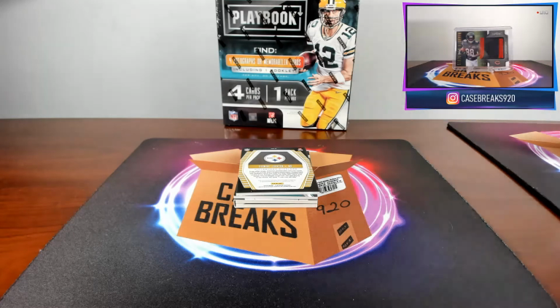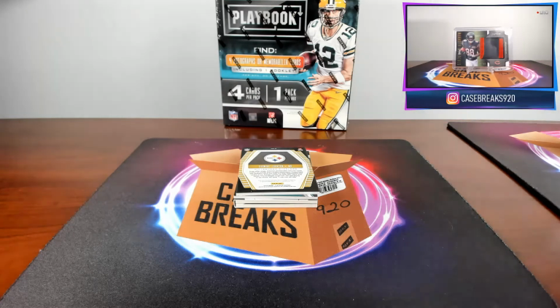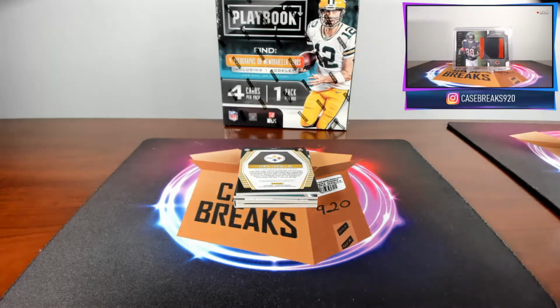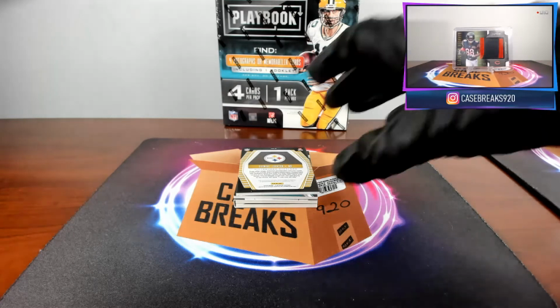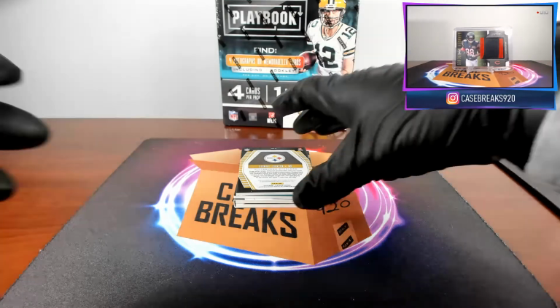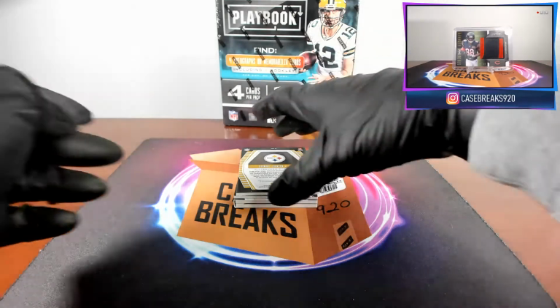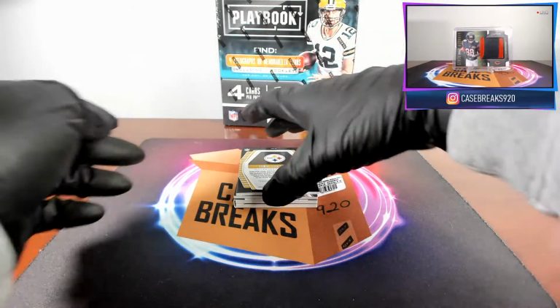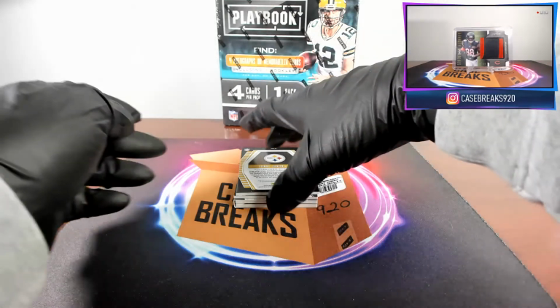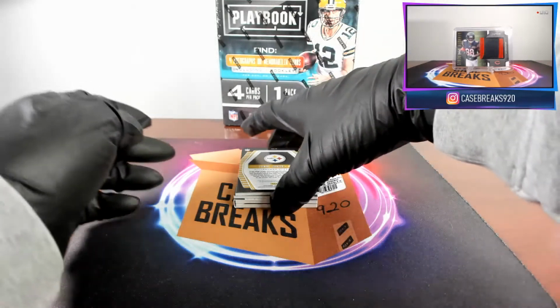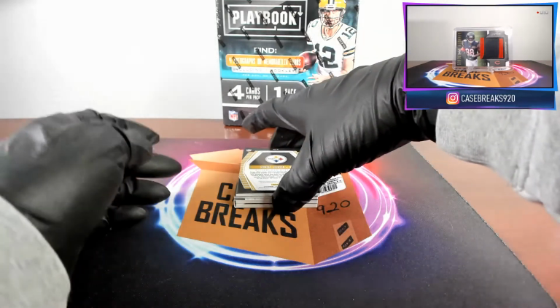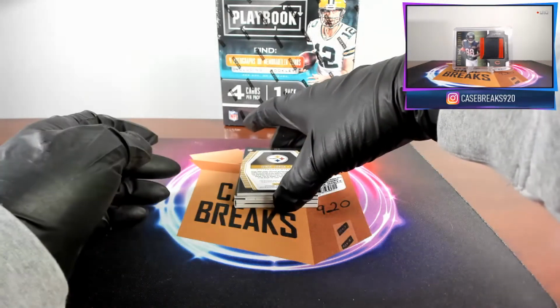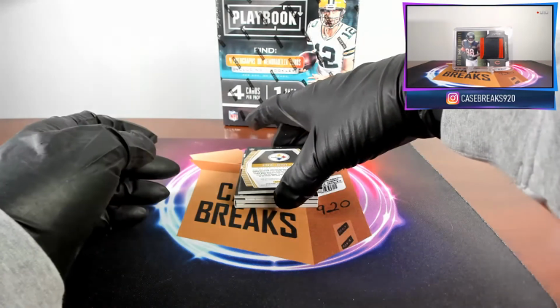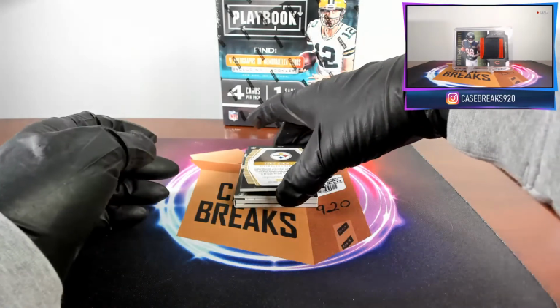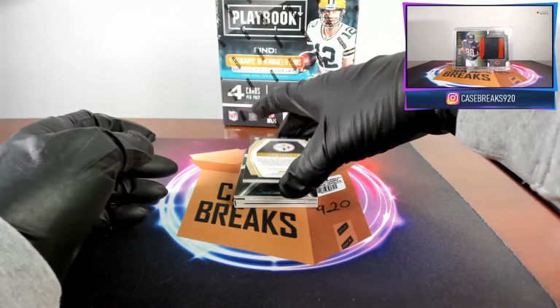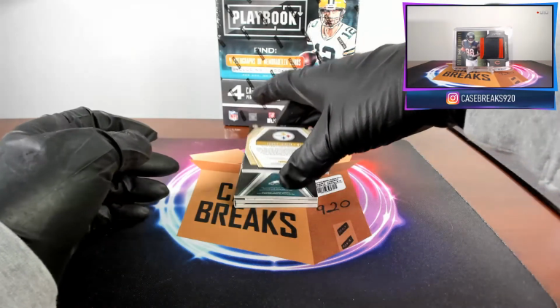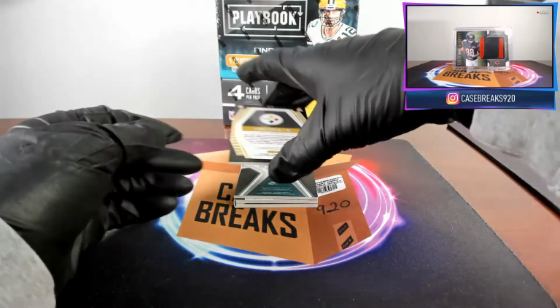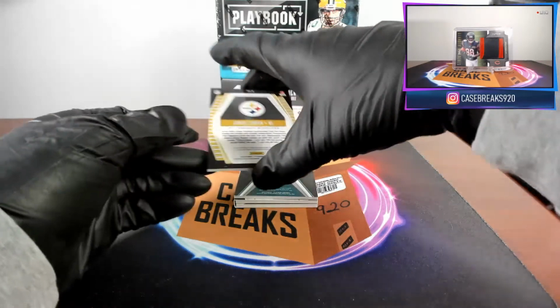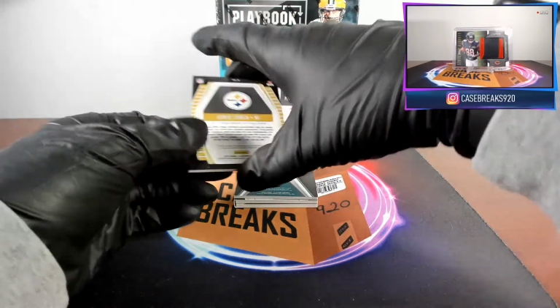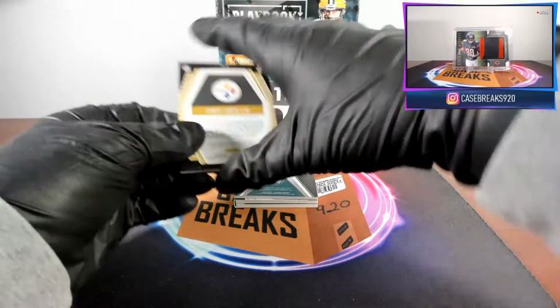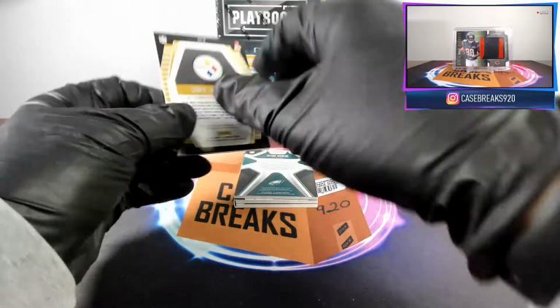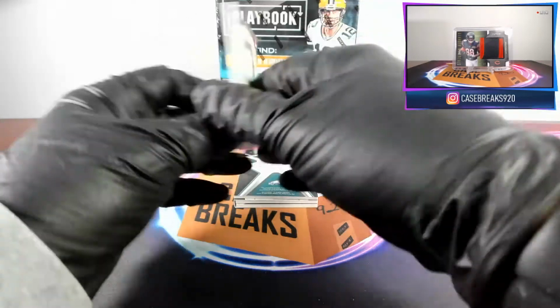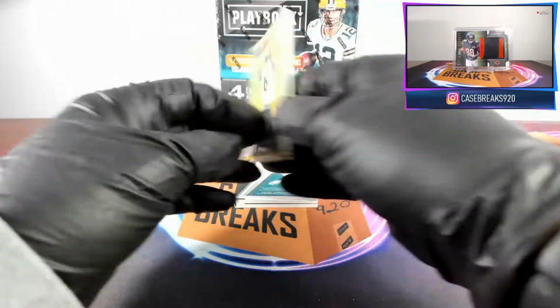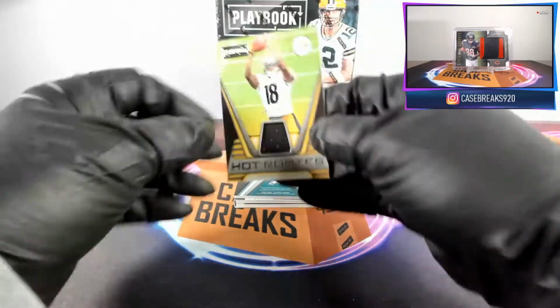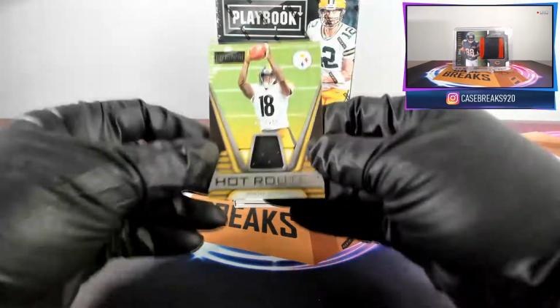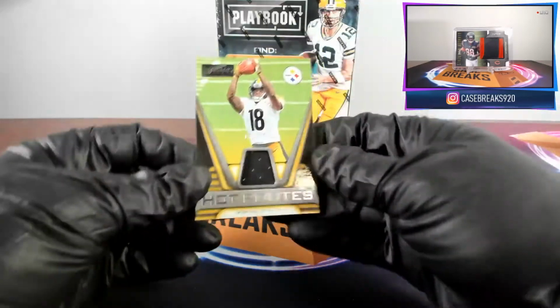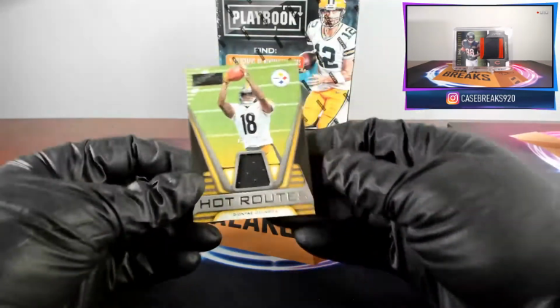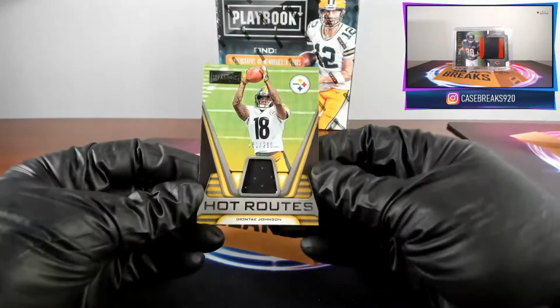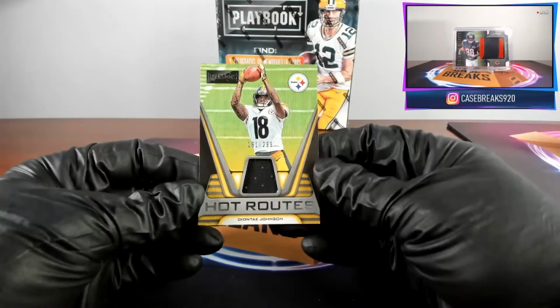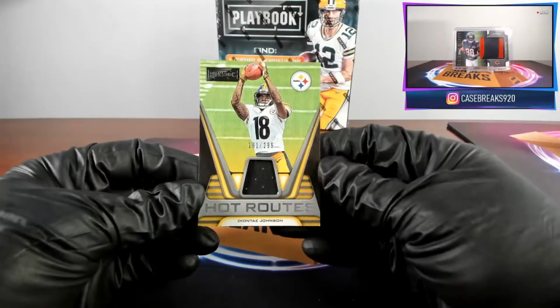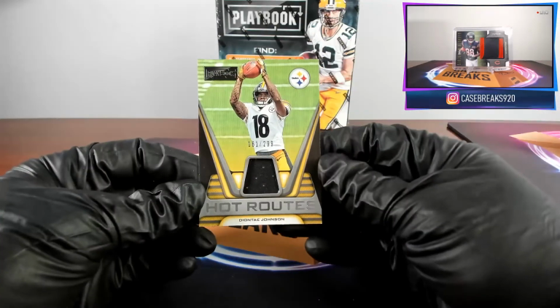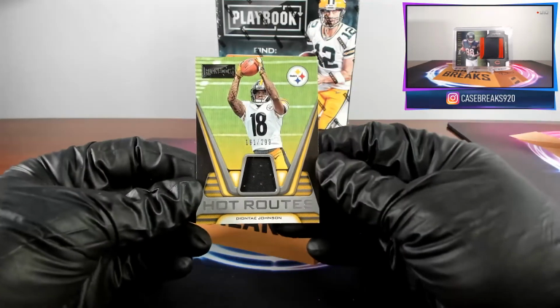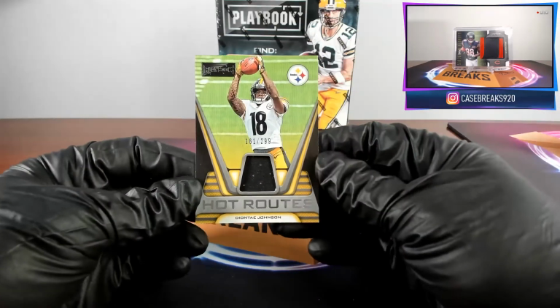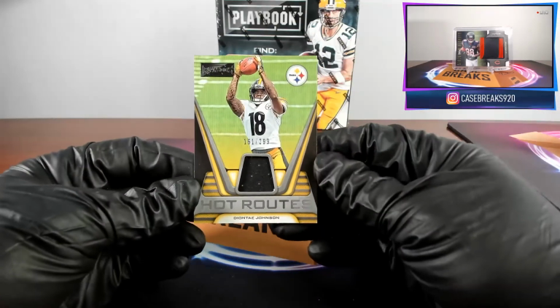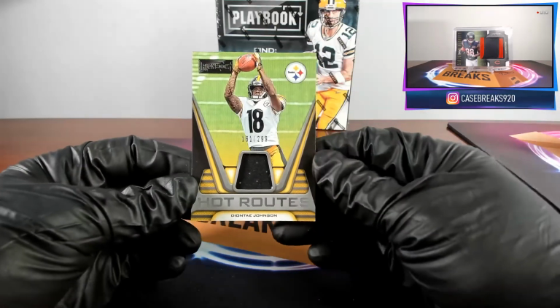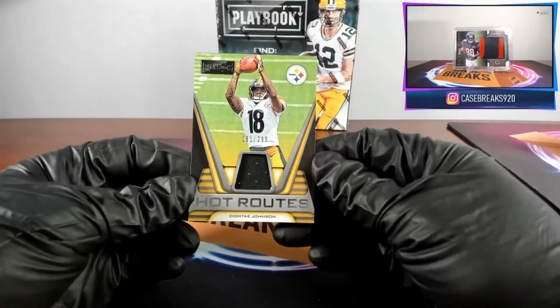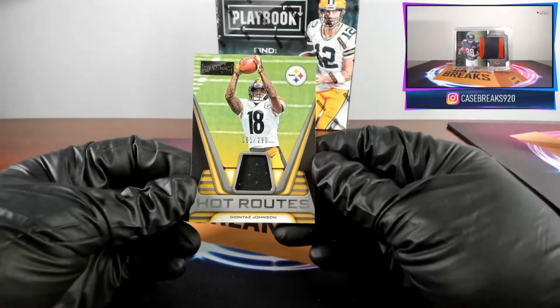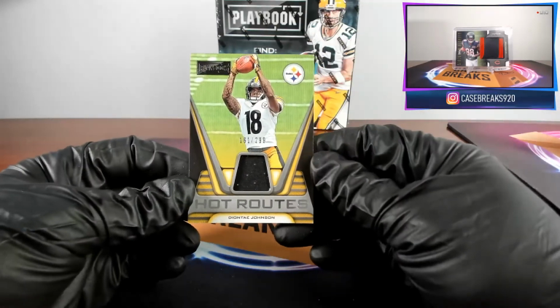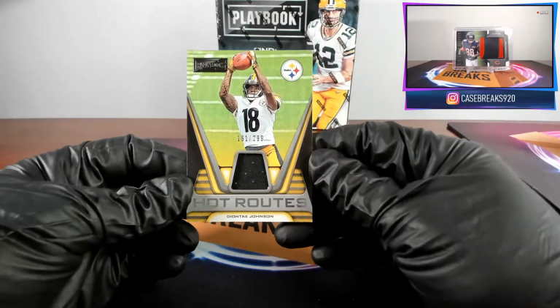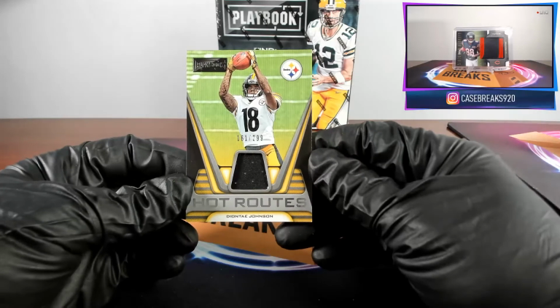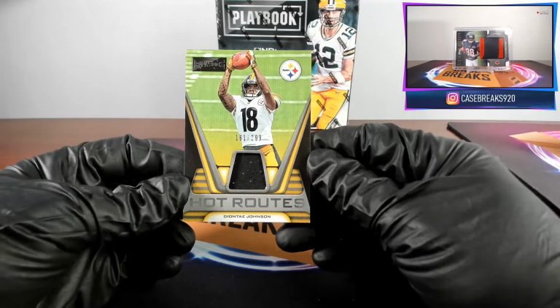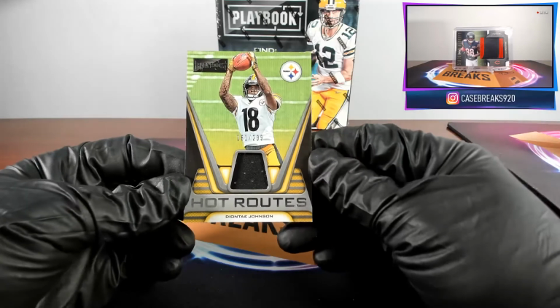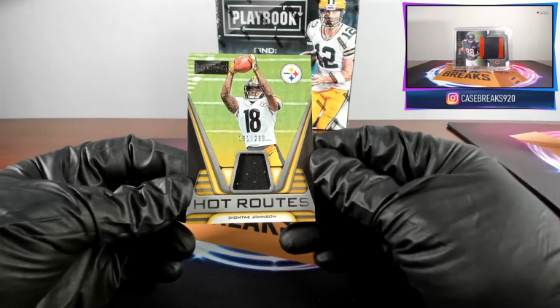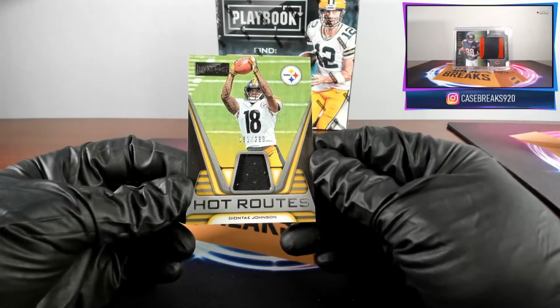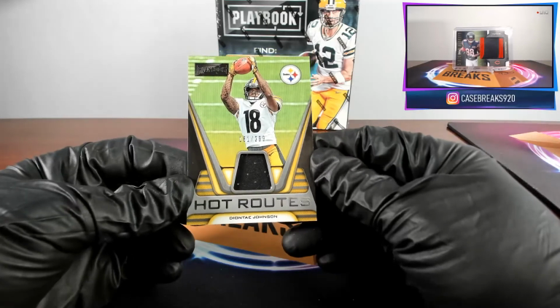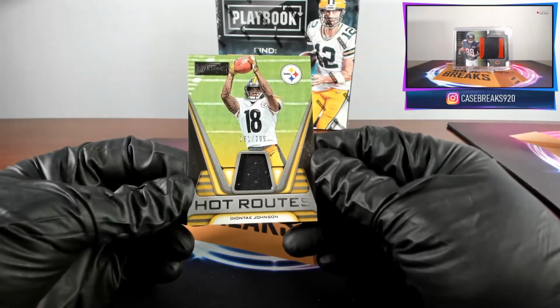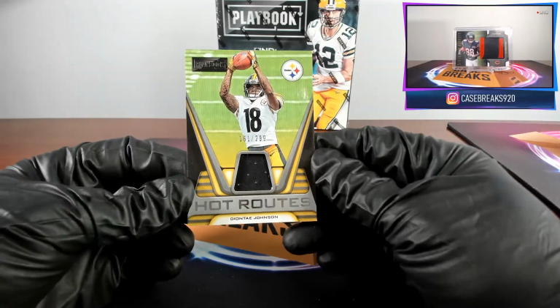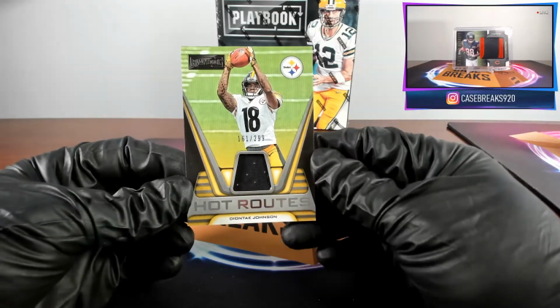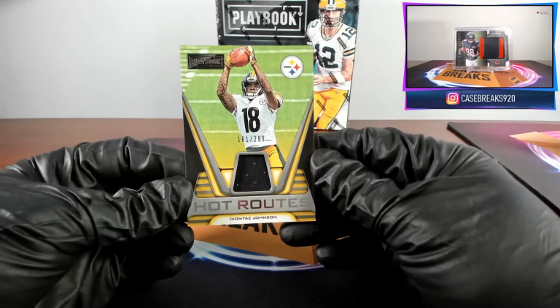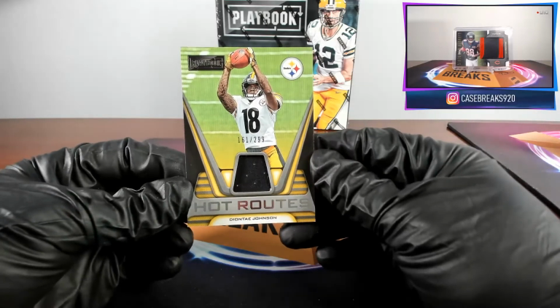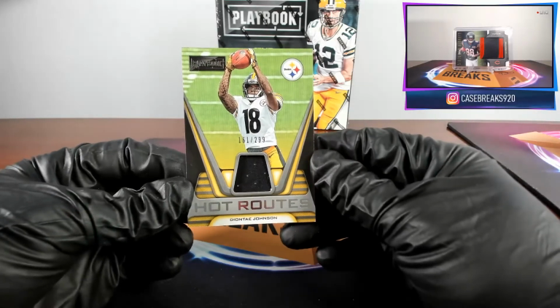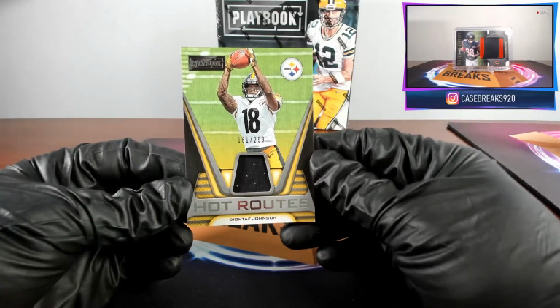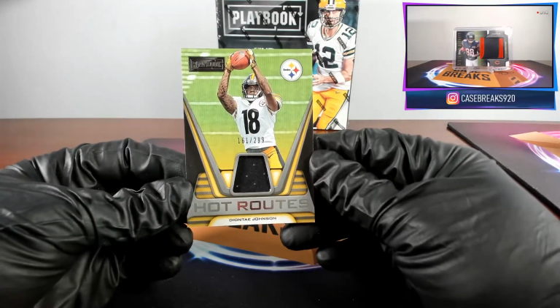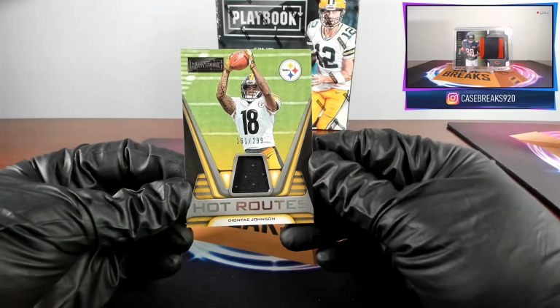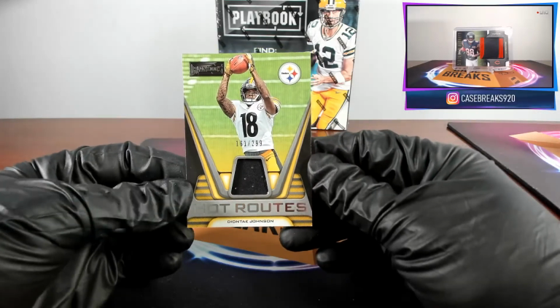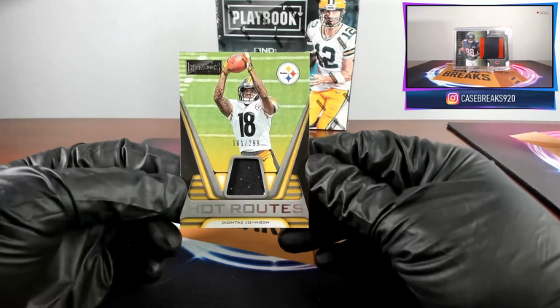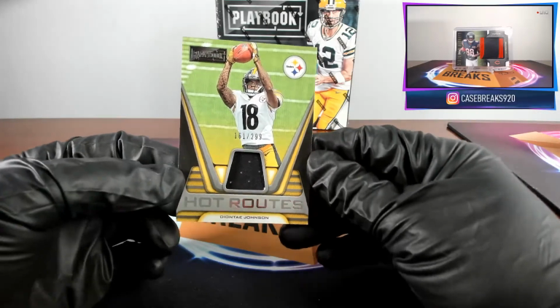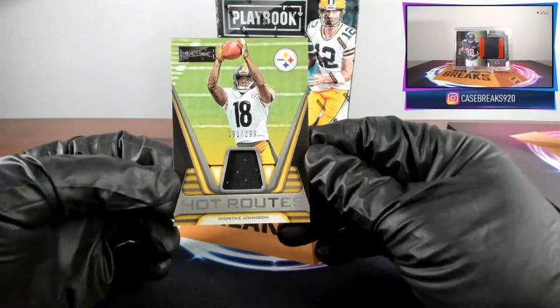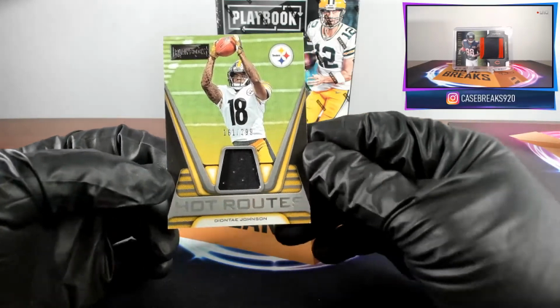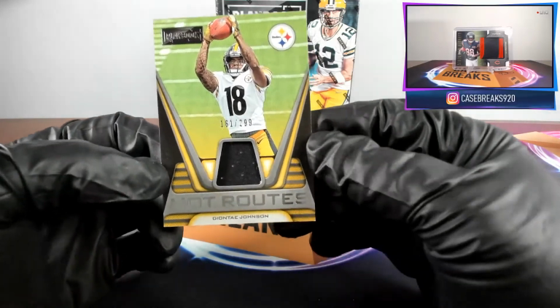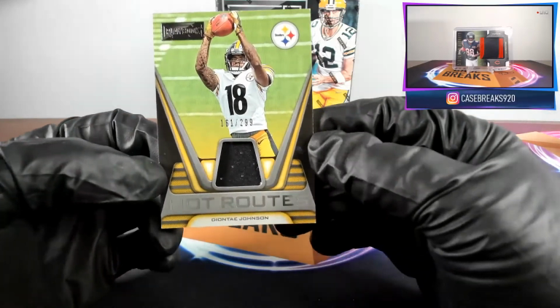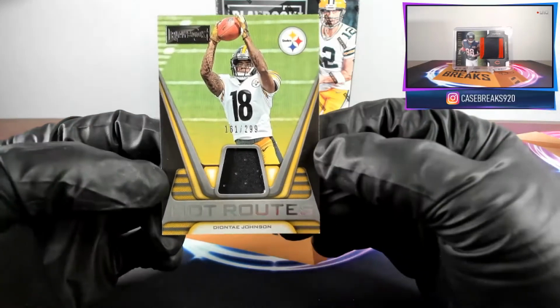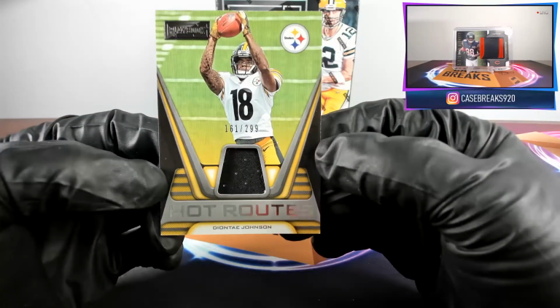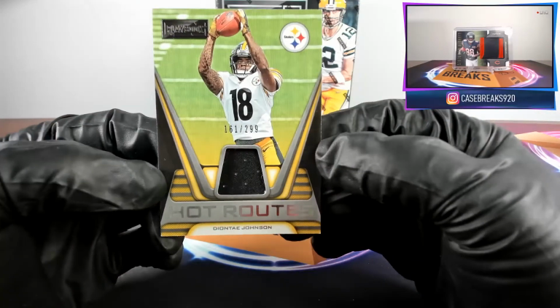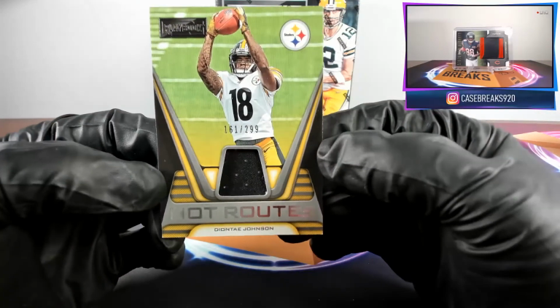Next card for the Steelers, DeAndre Johnson, Hot Routes. That is 161 out of 299.